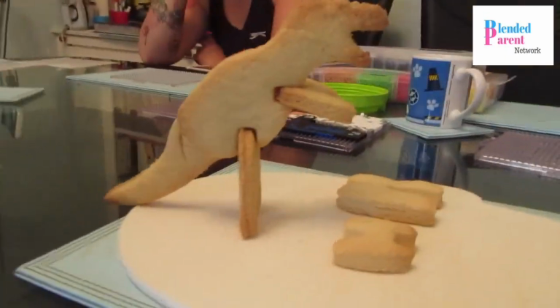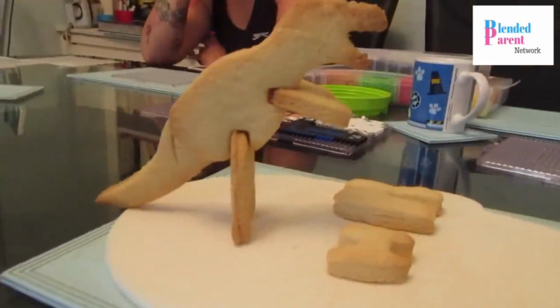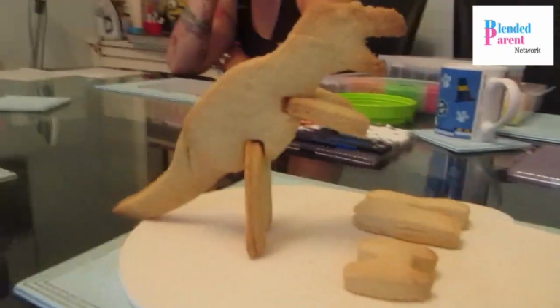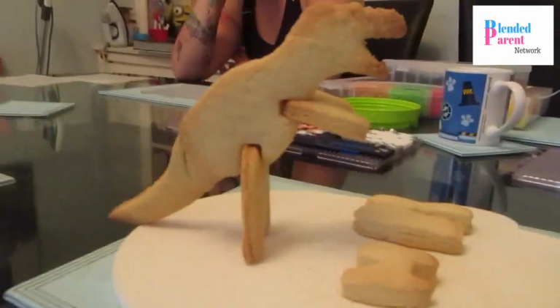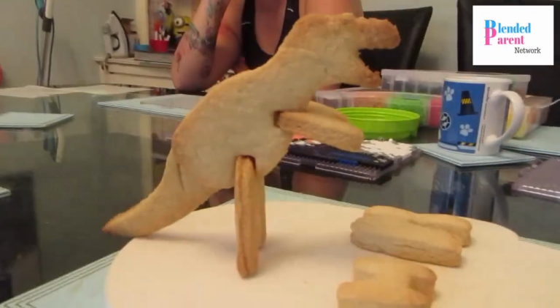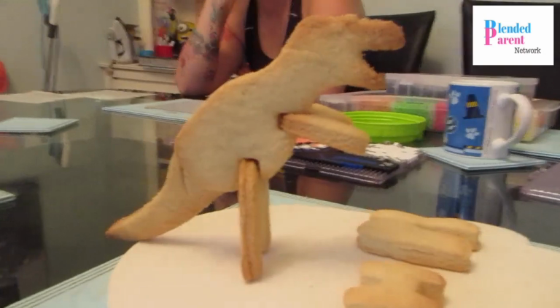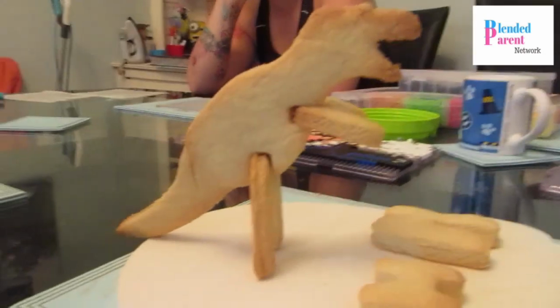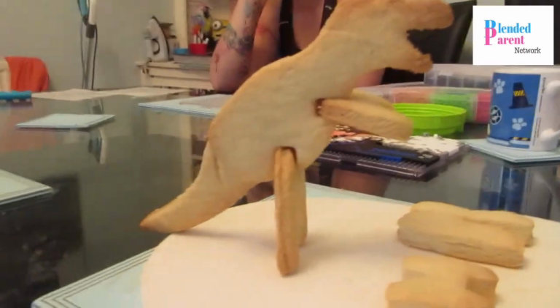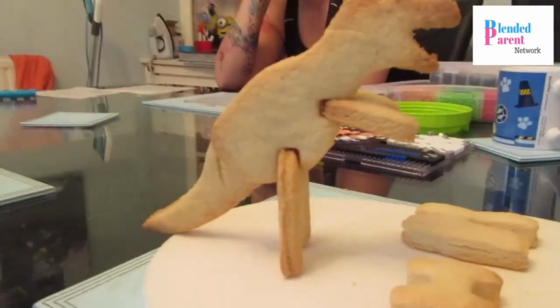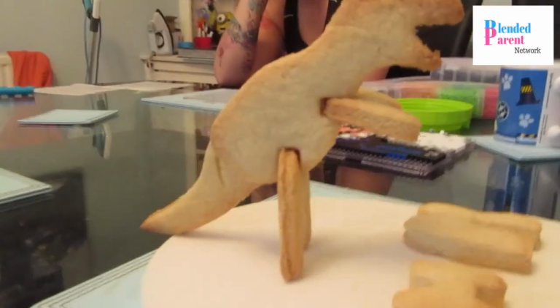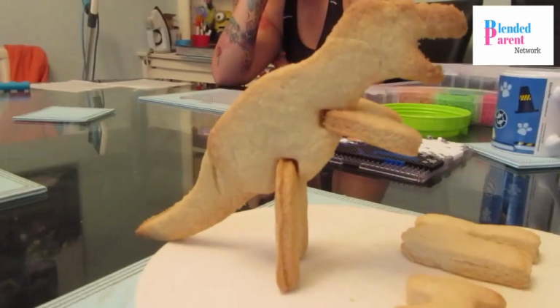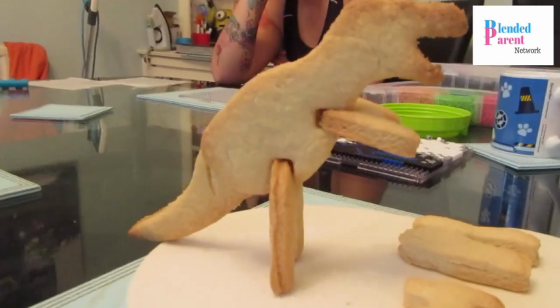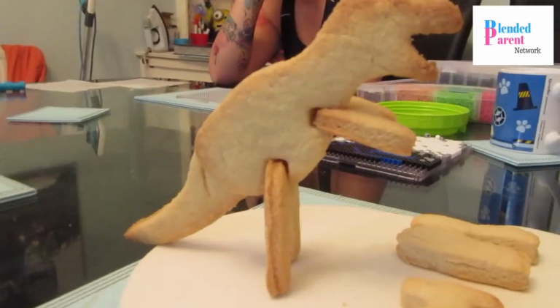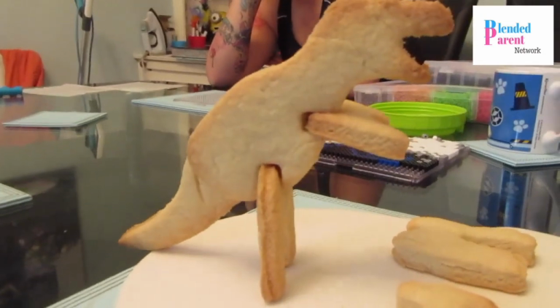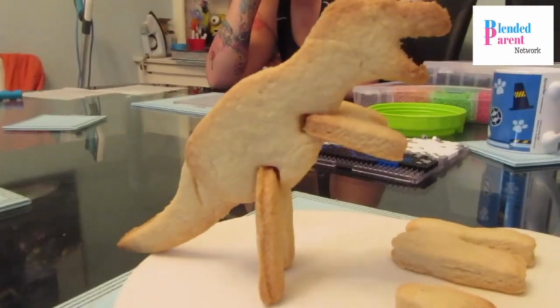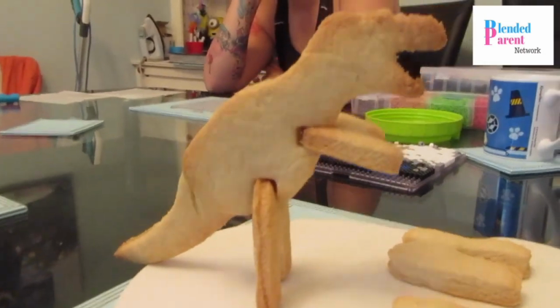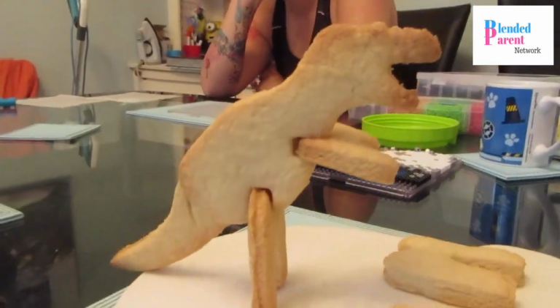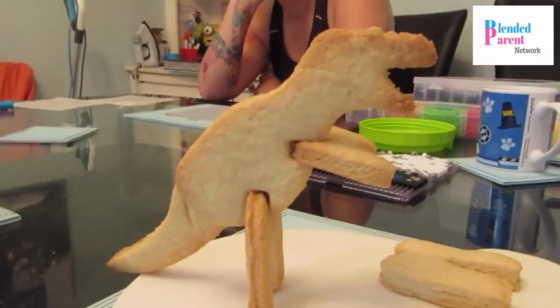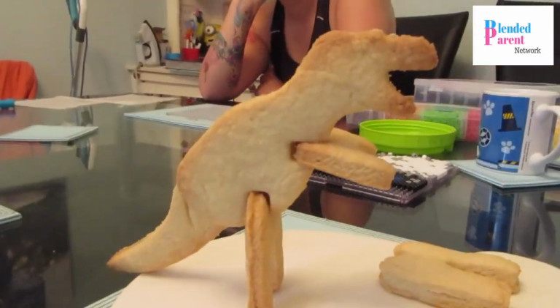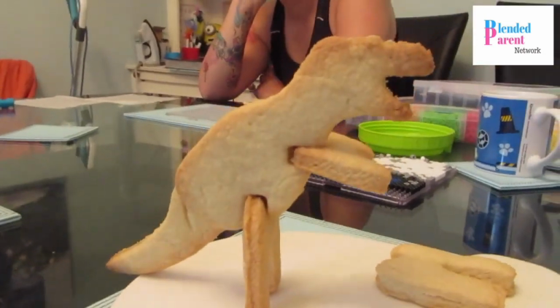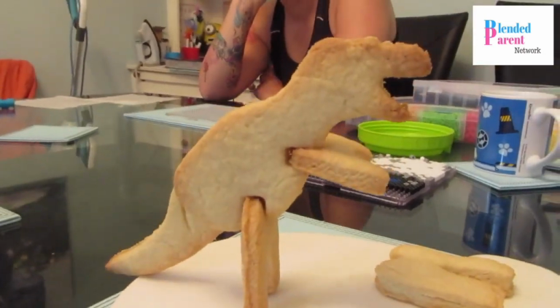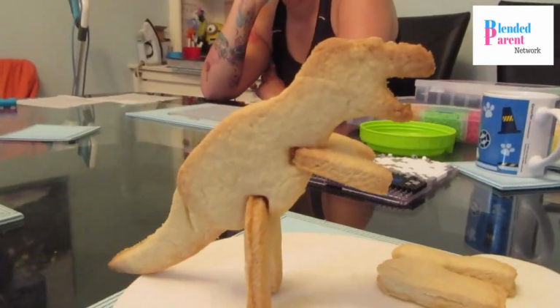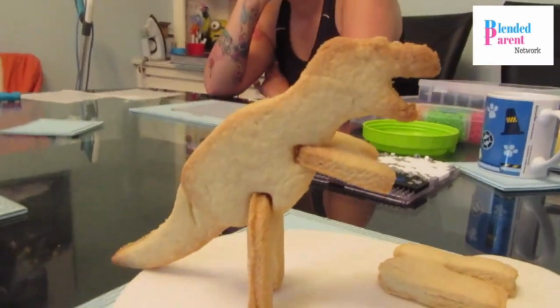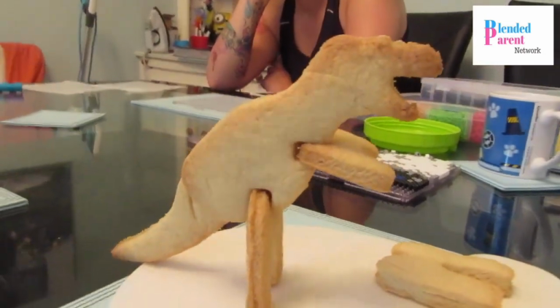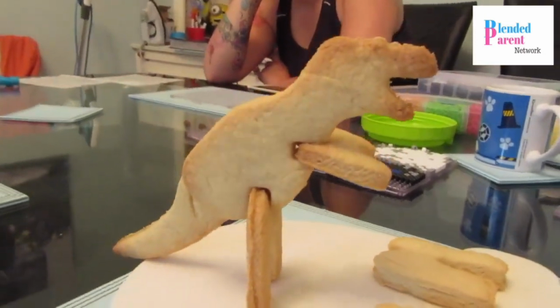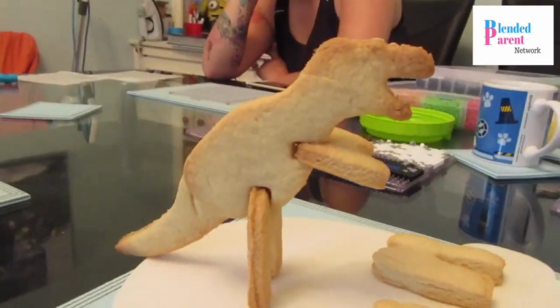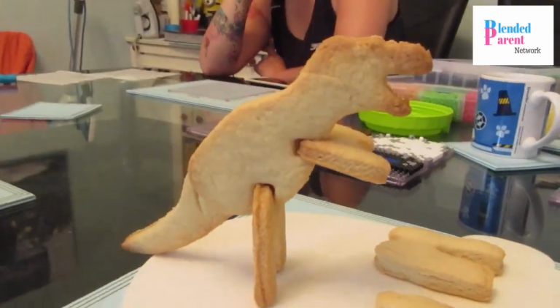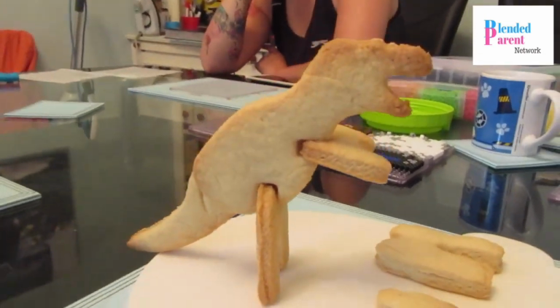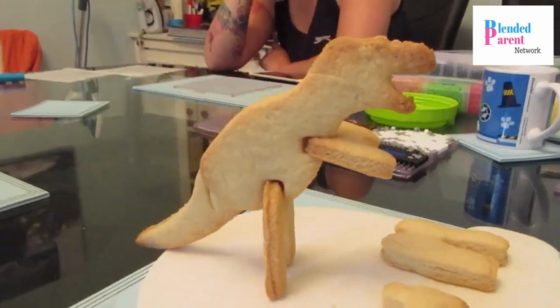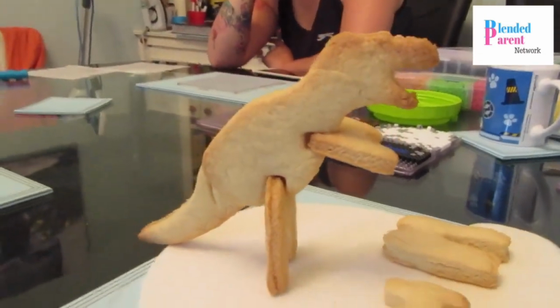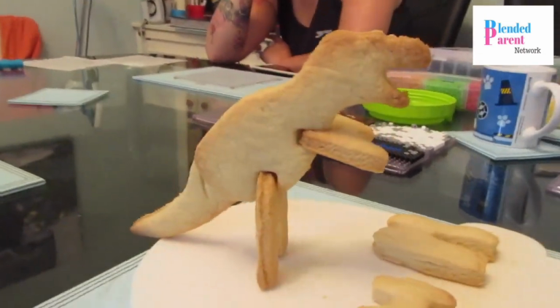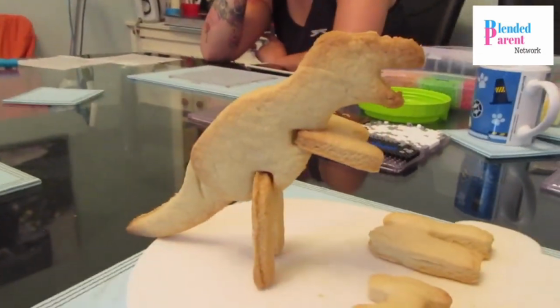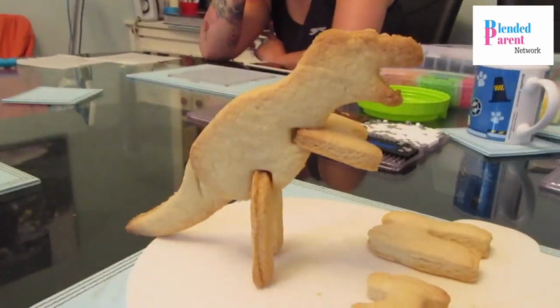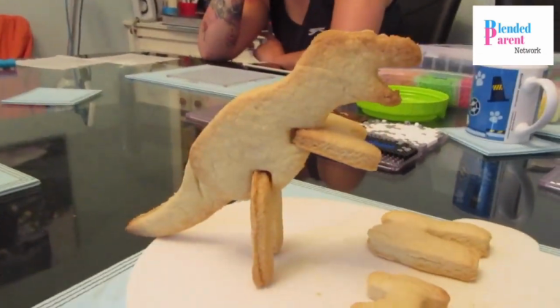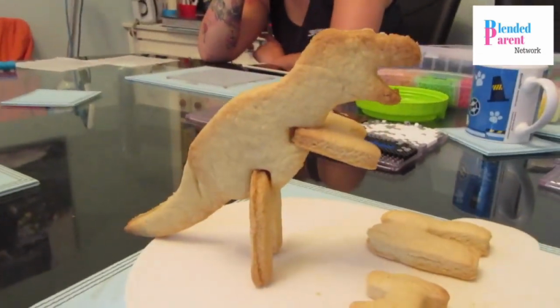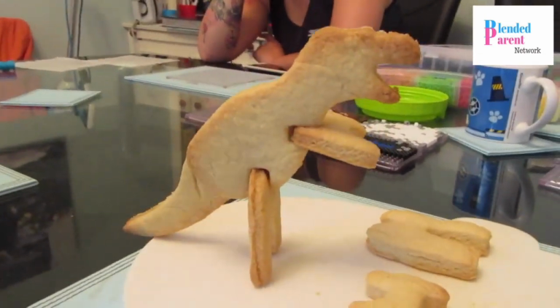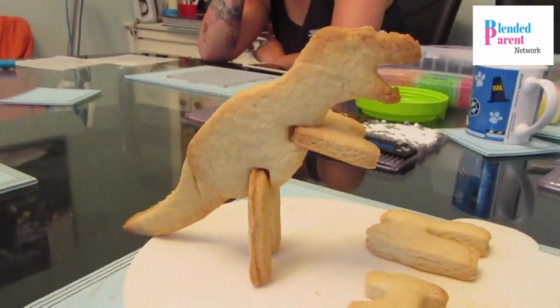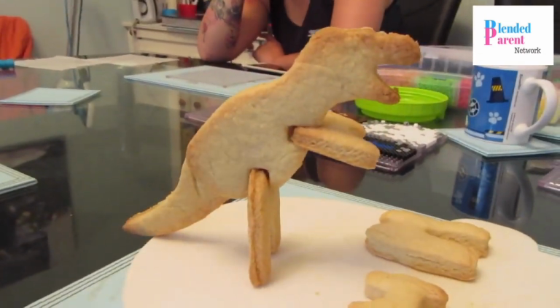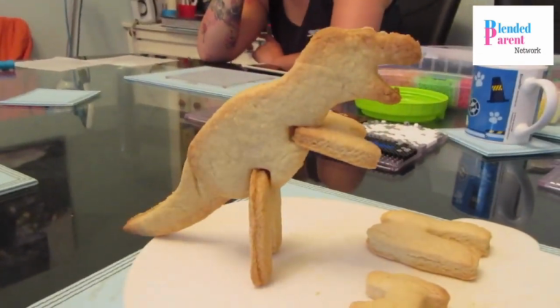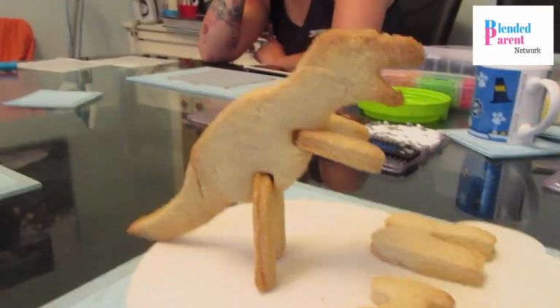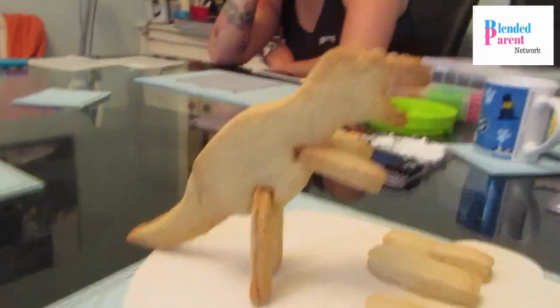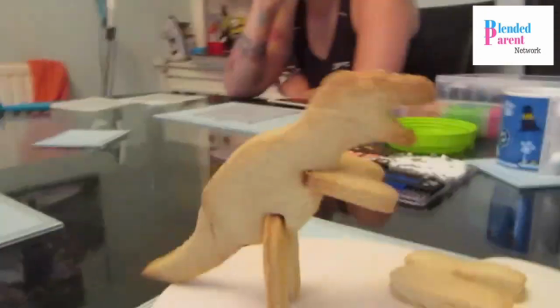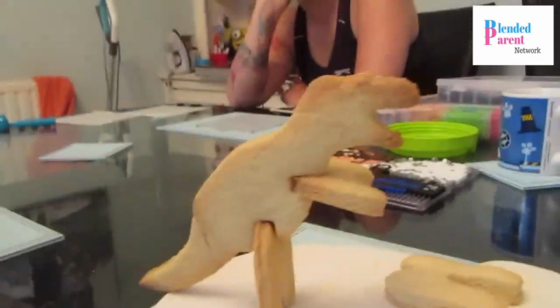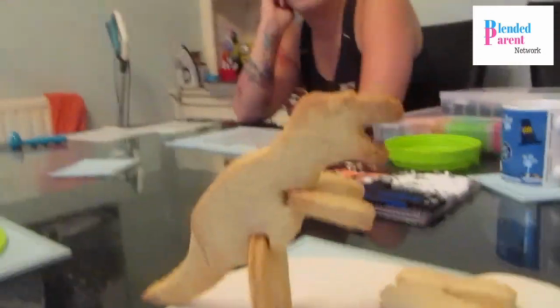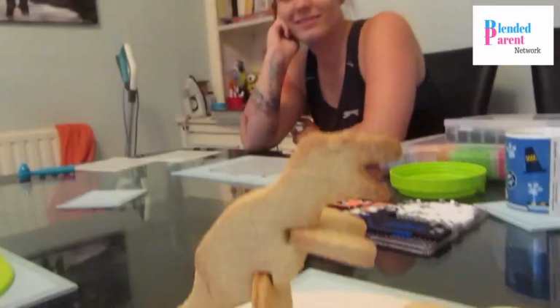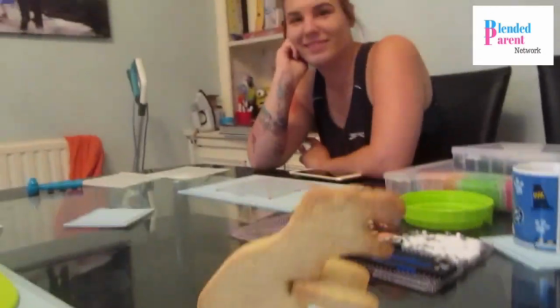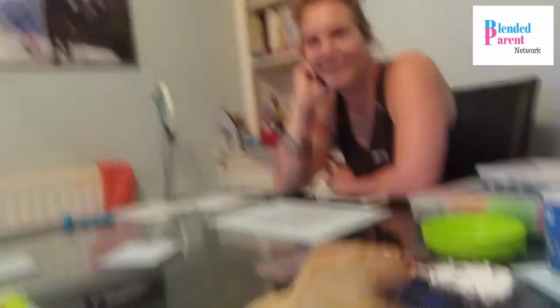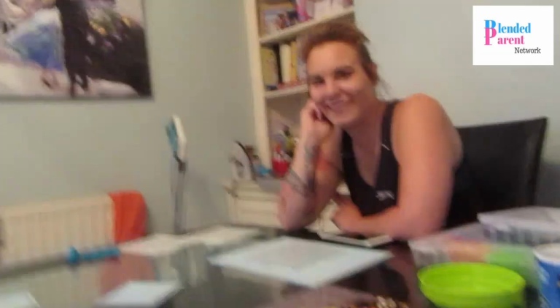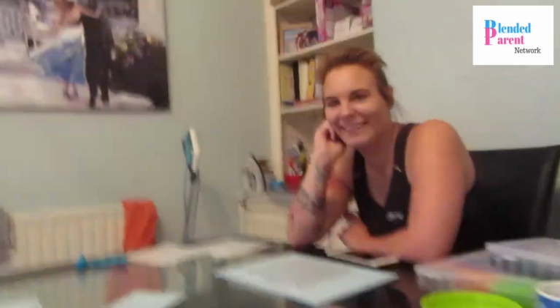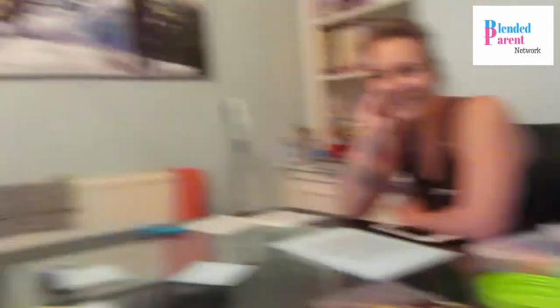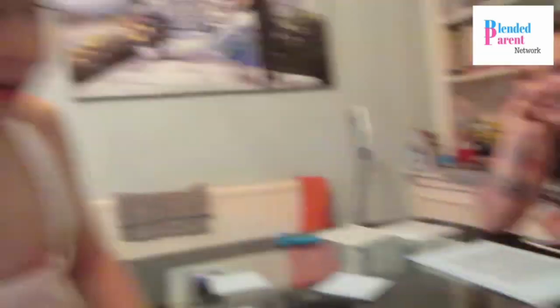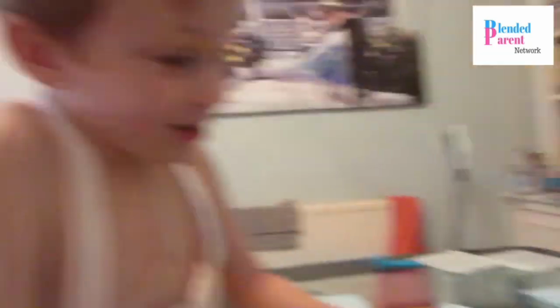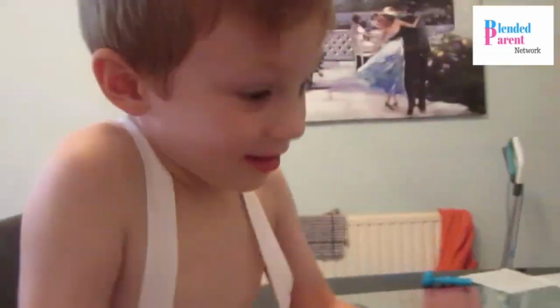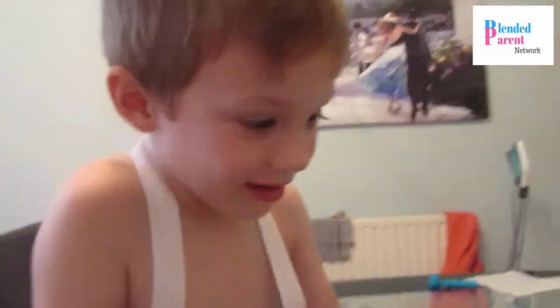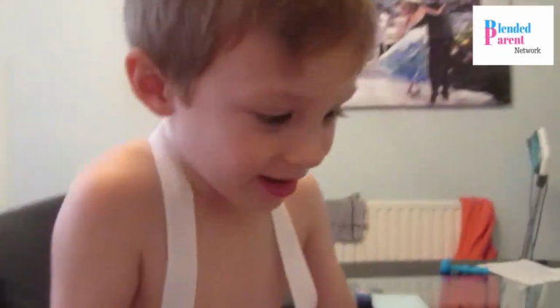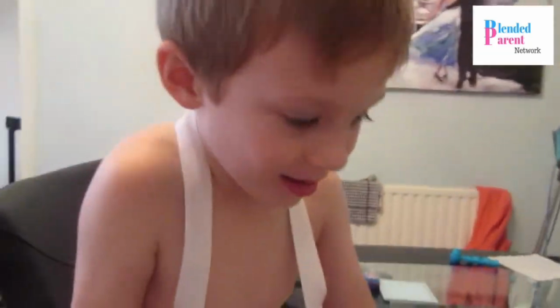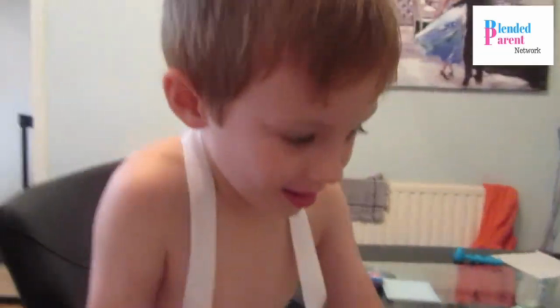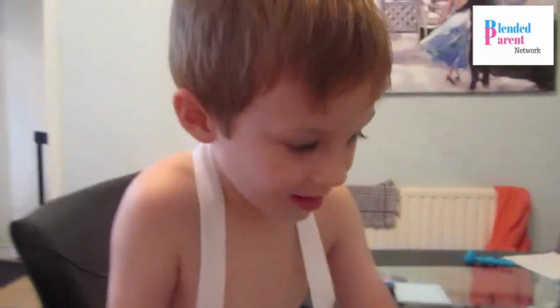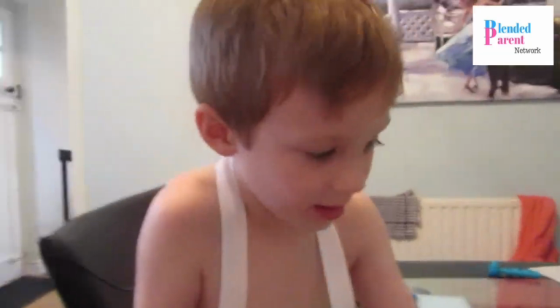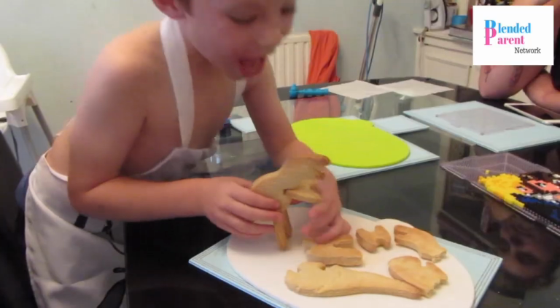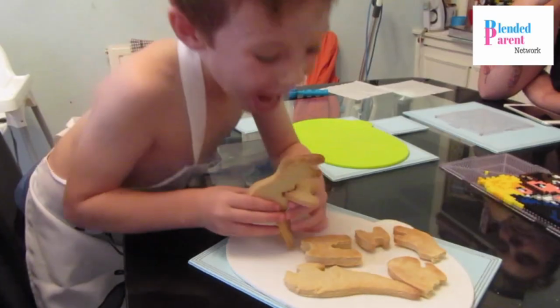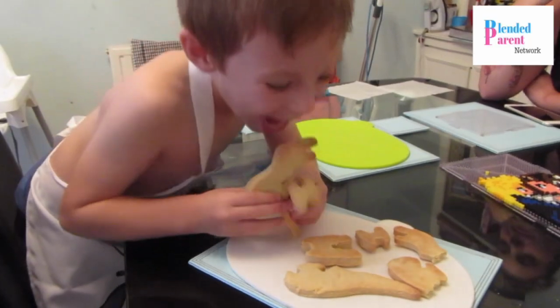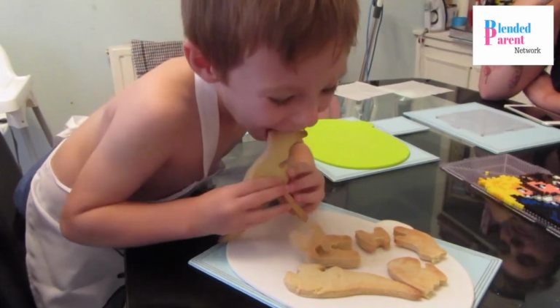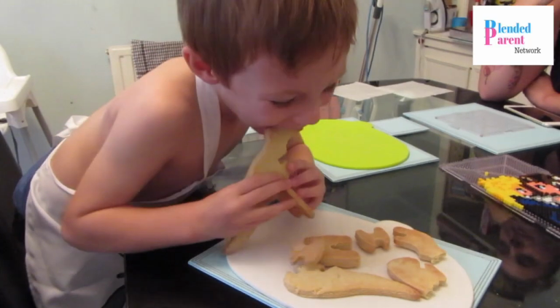We're about to take some pictures first. Look at that! Woohoo! Go on then. Ow!